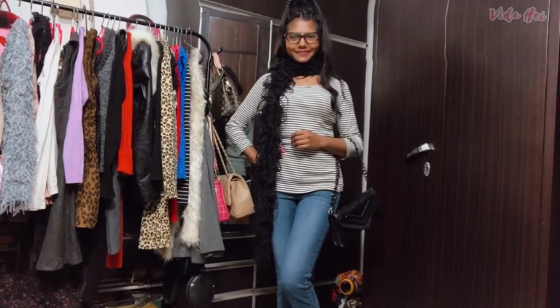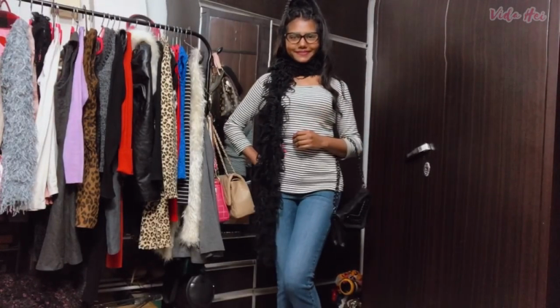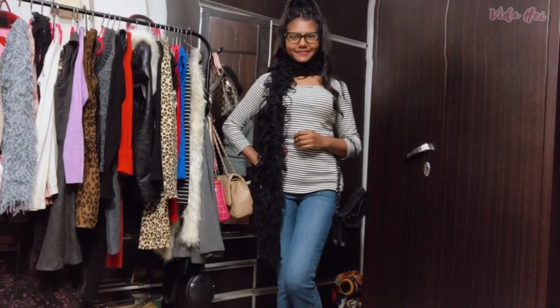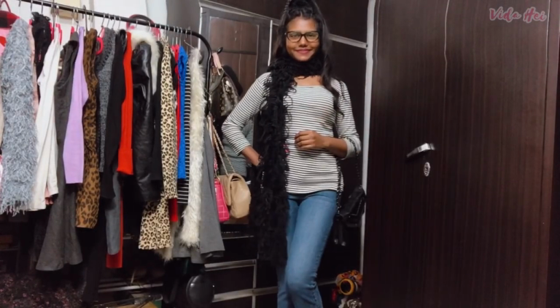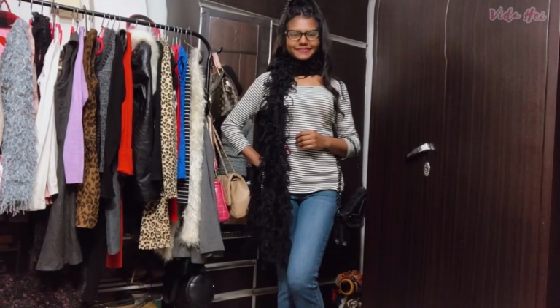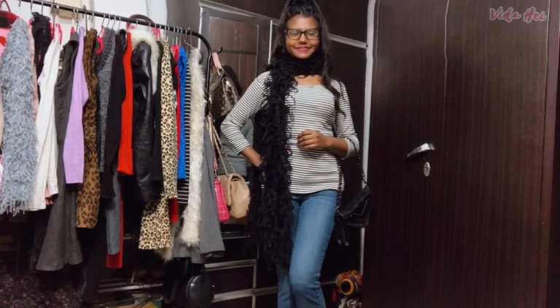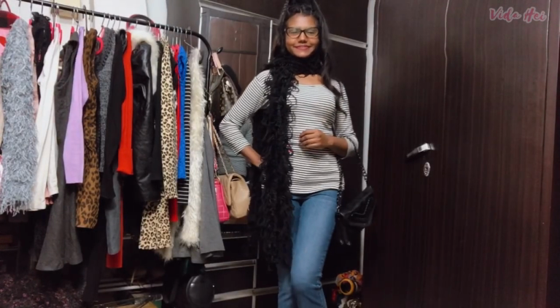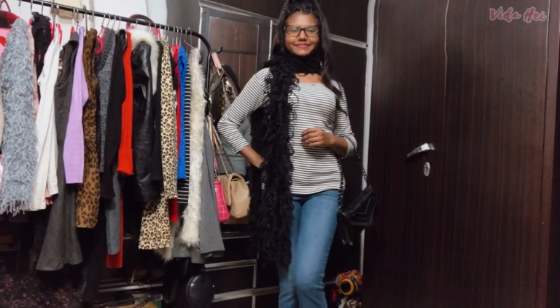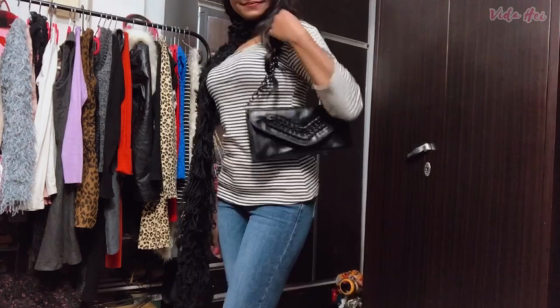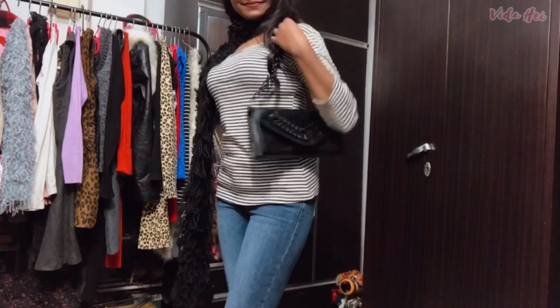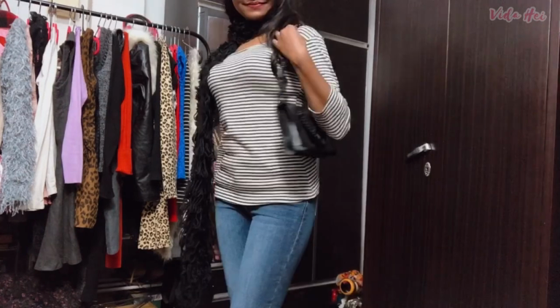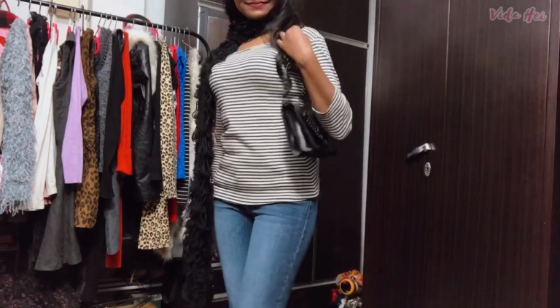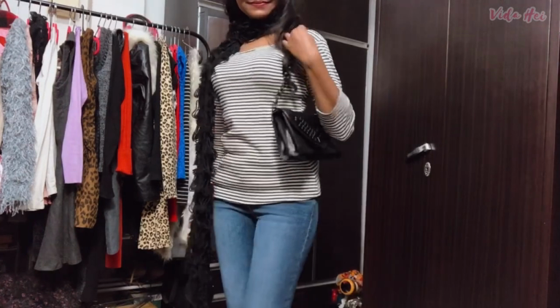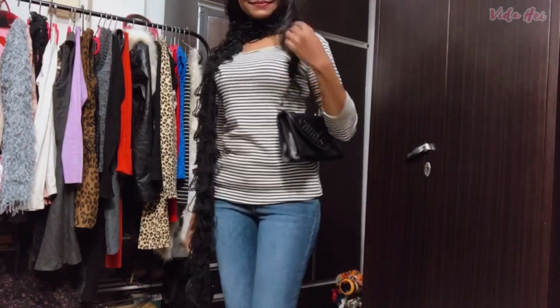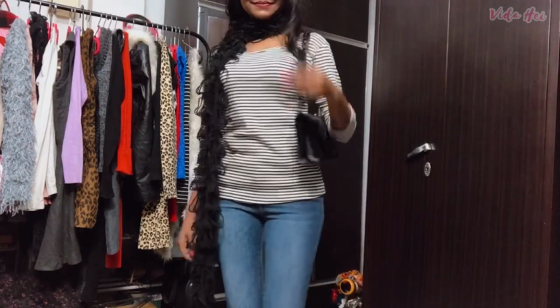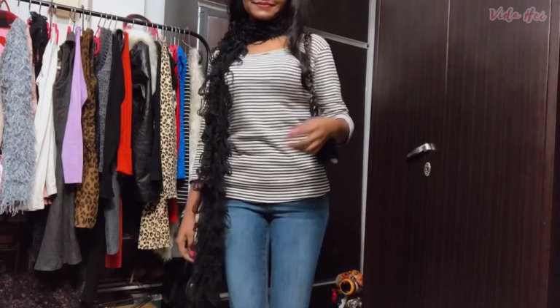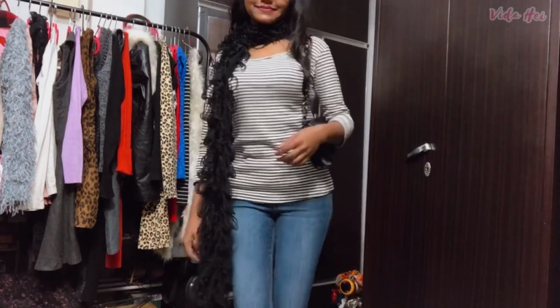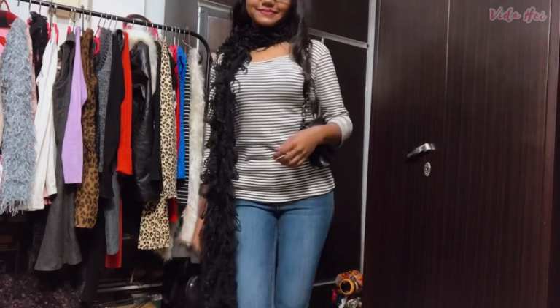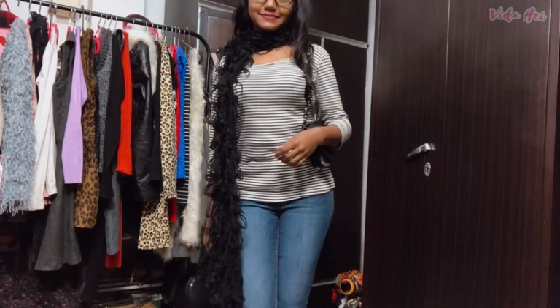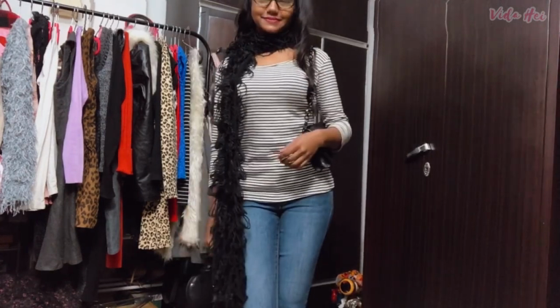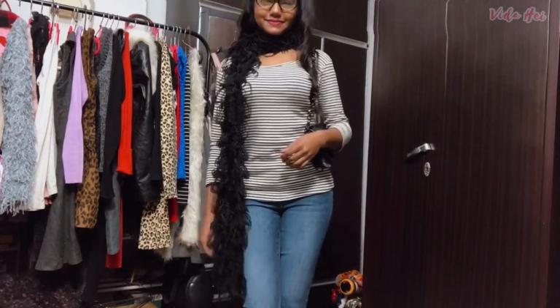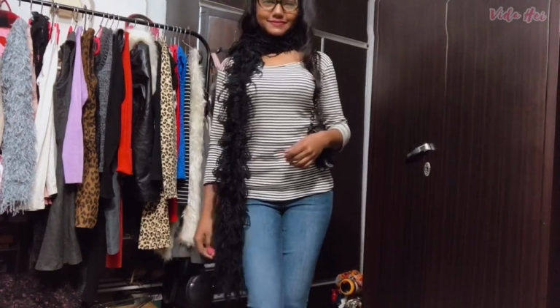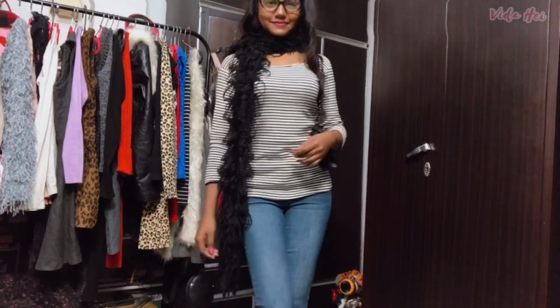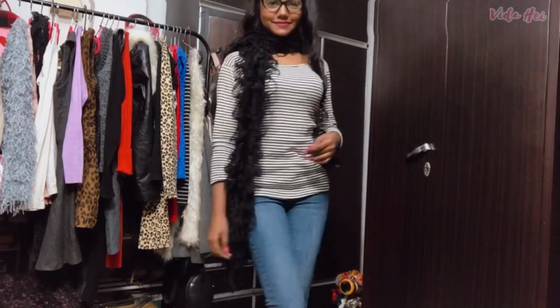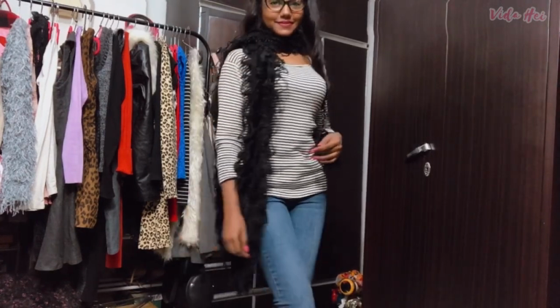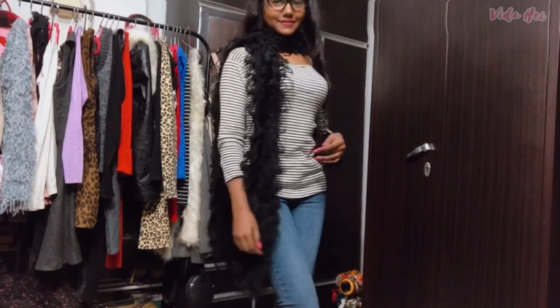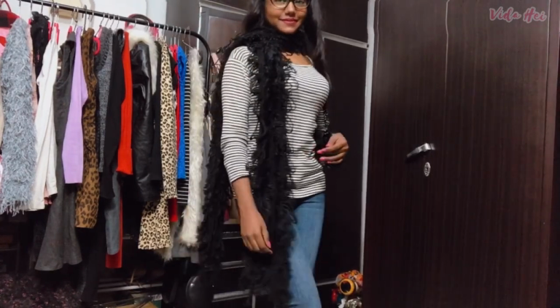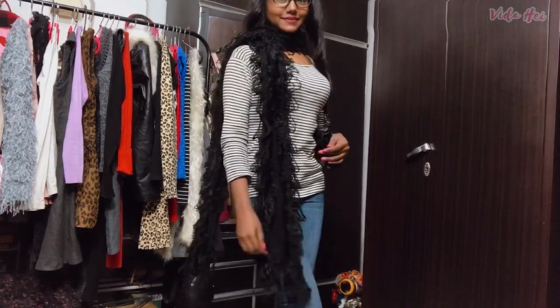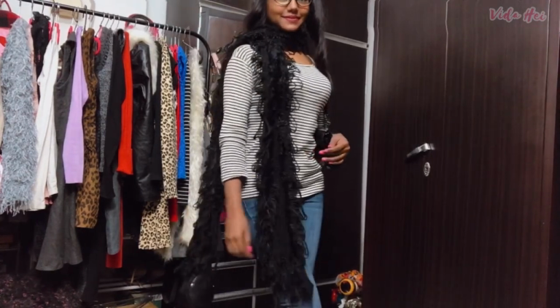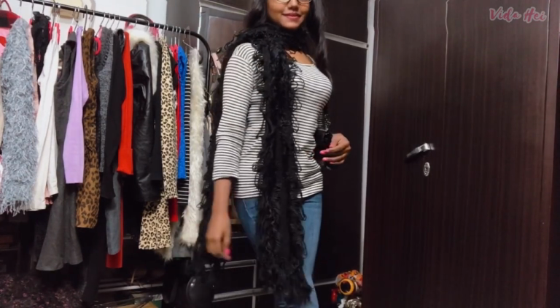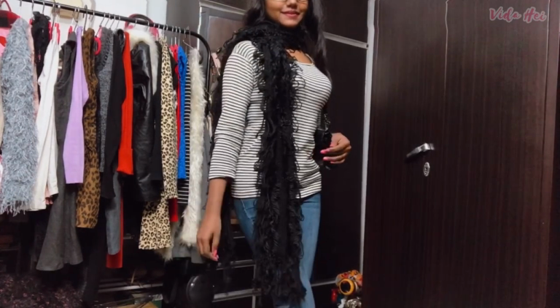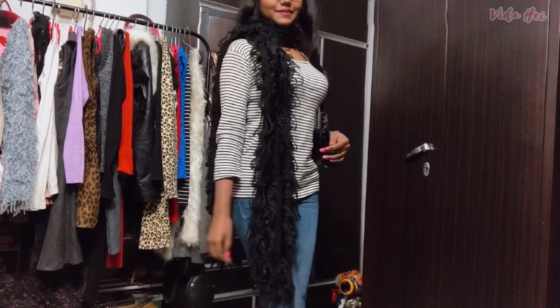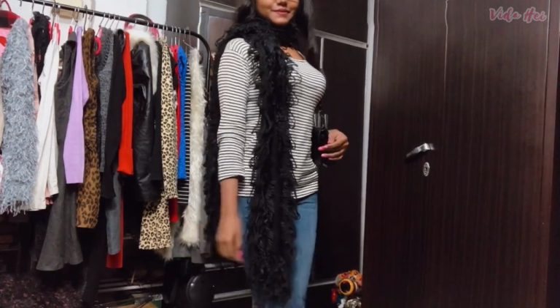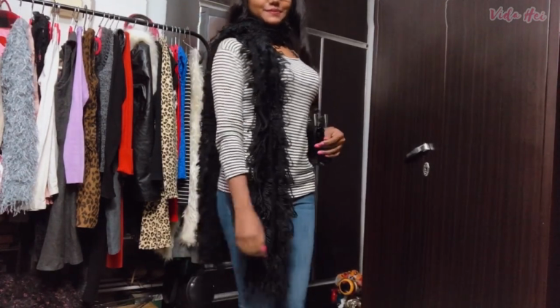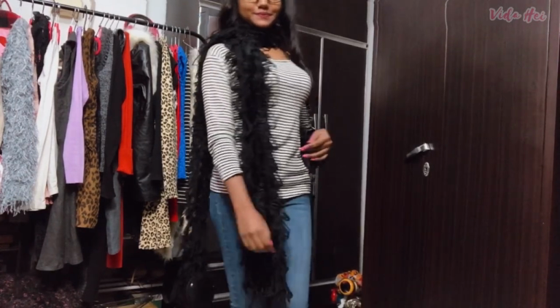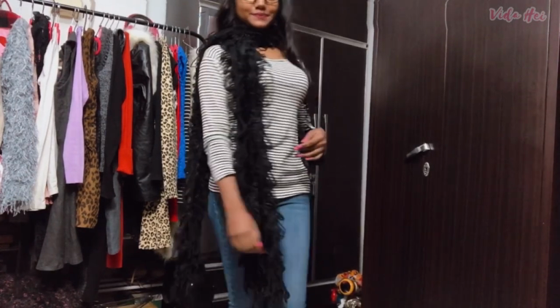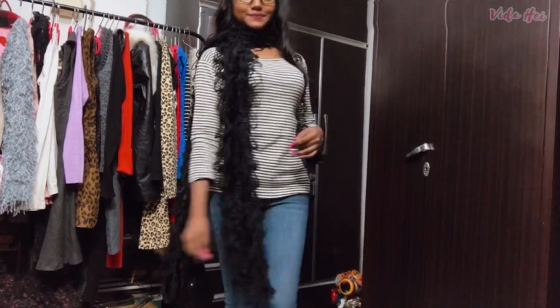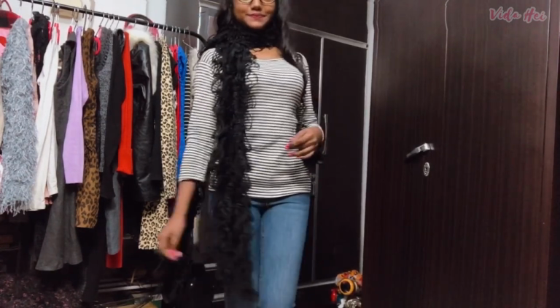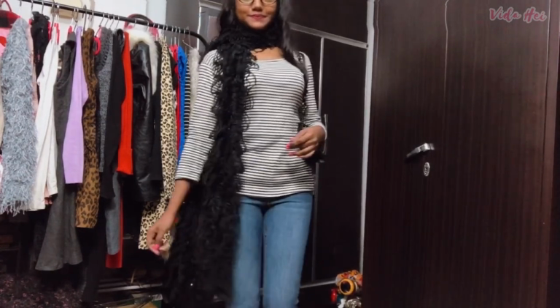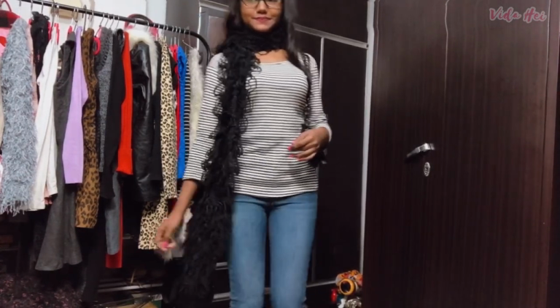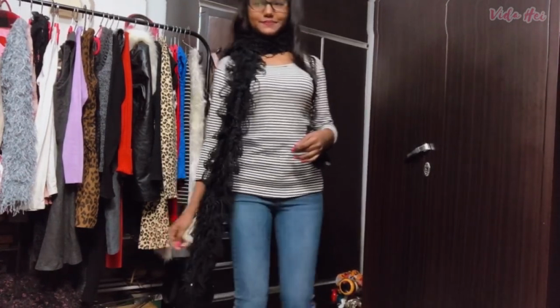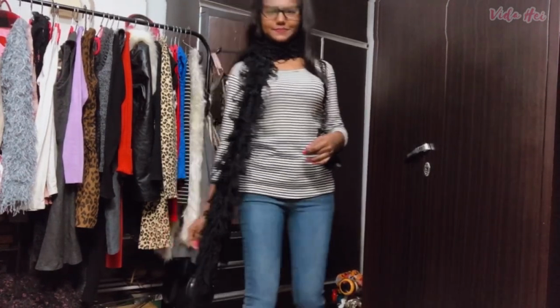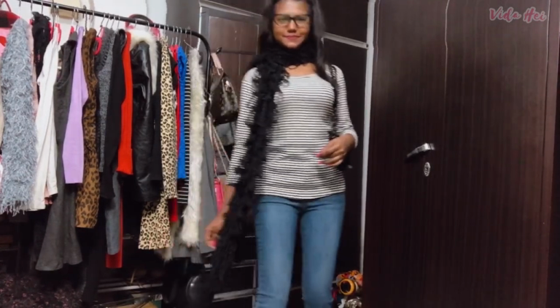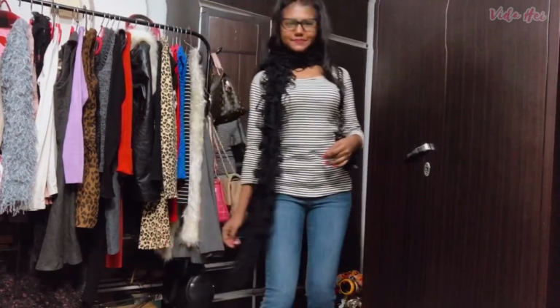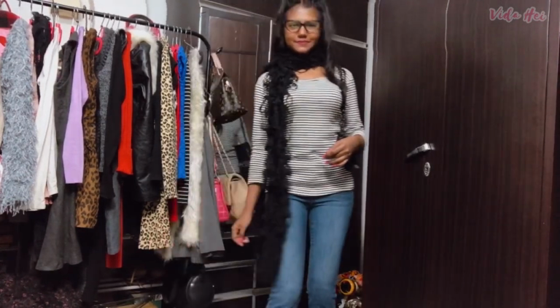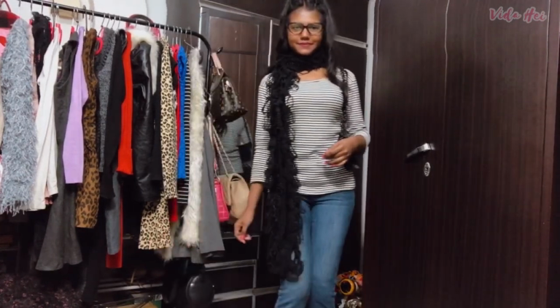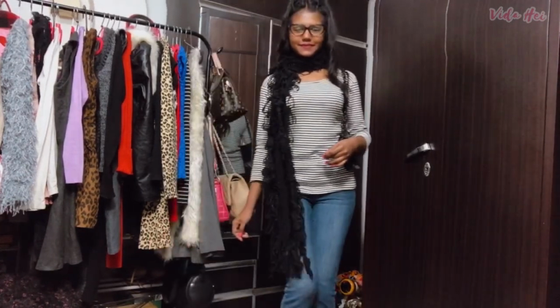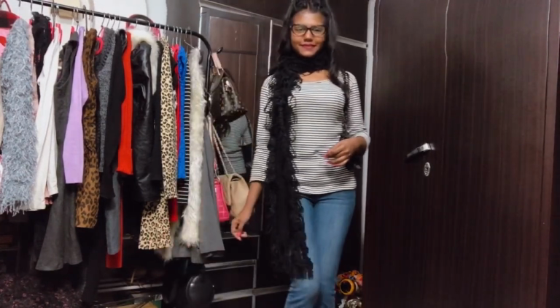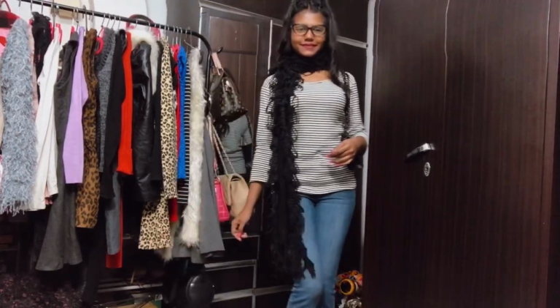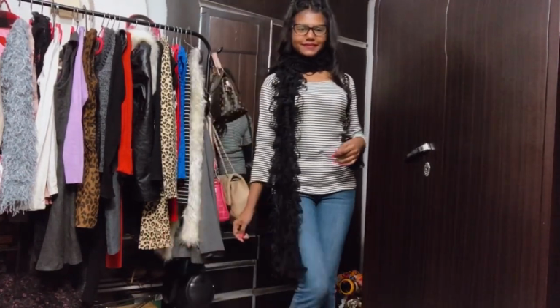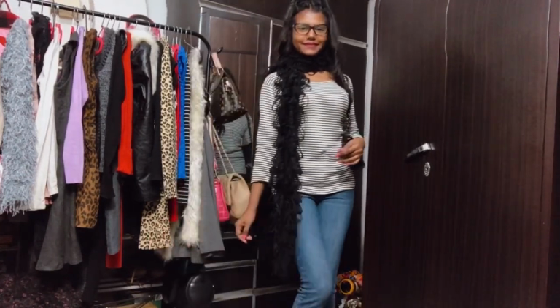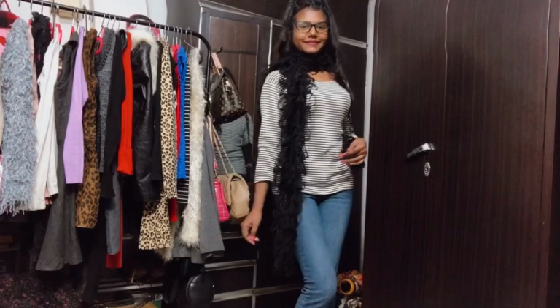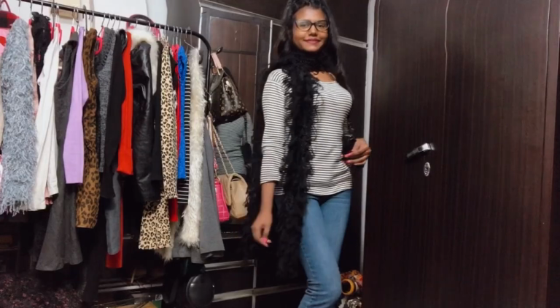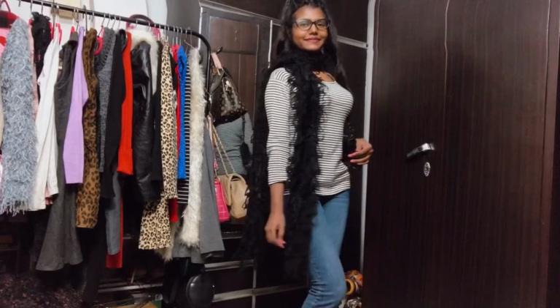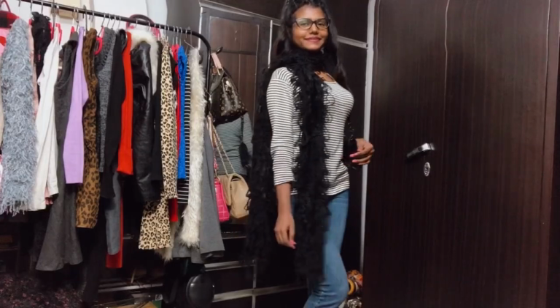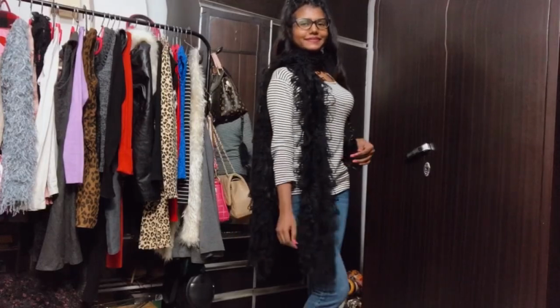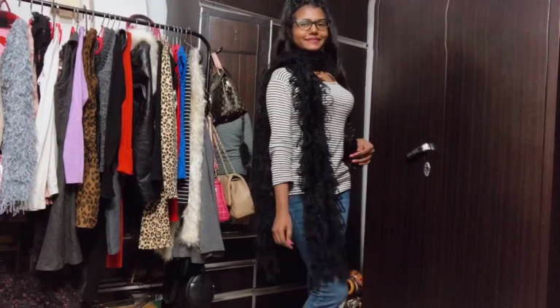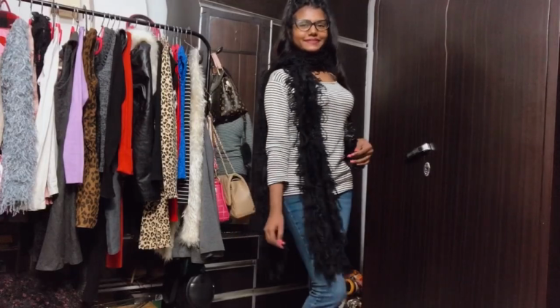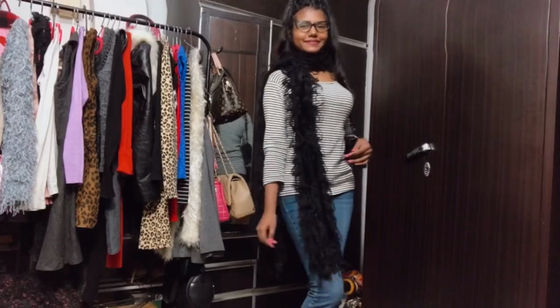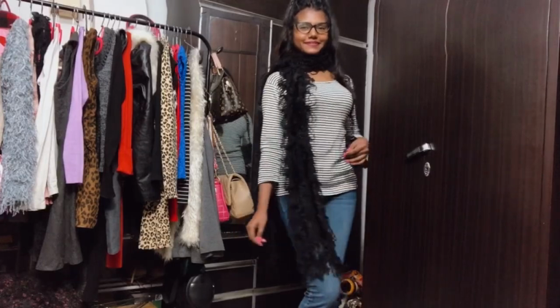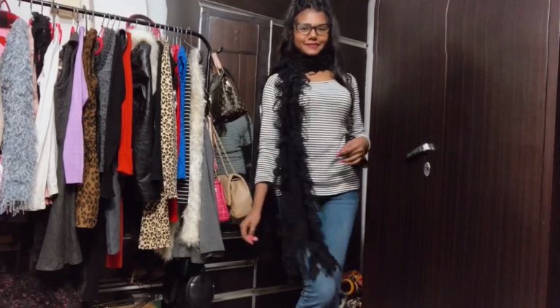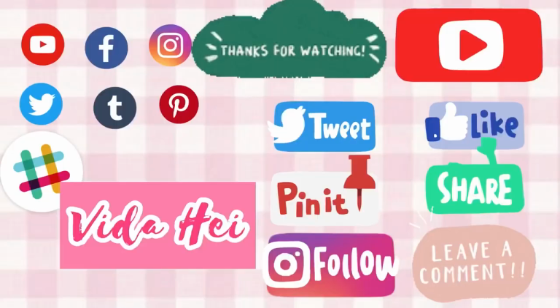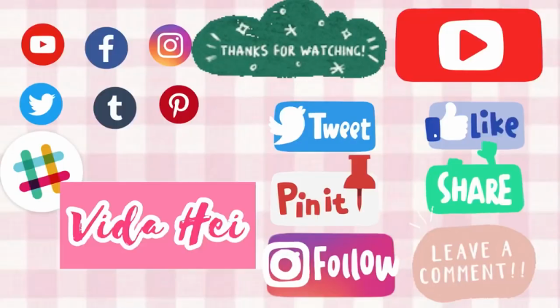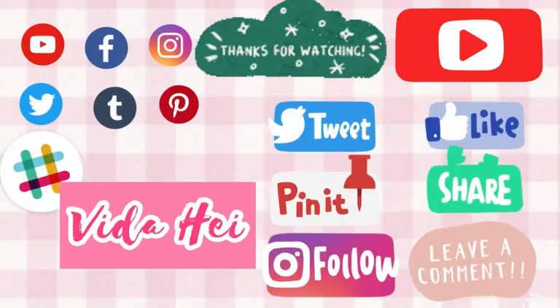I hope this video was helpful to you! Let me know in the comments which outfit was your favorite. Make sure you subscribe and I'll see you very soon — bye!